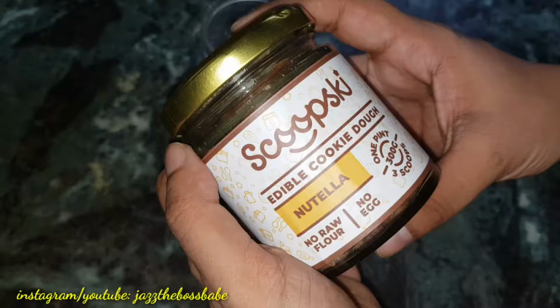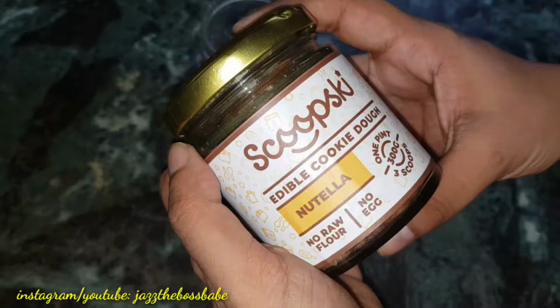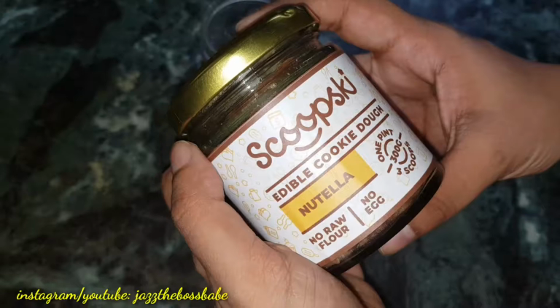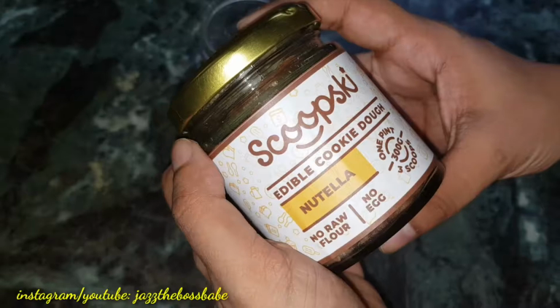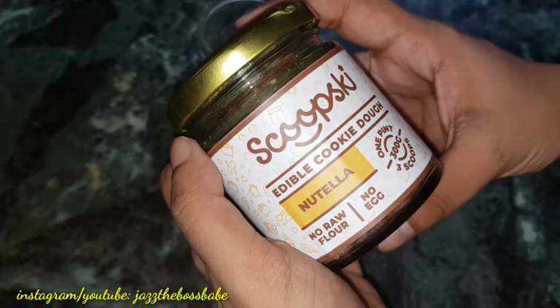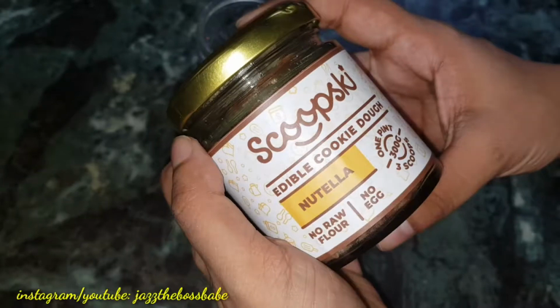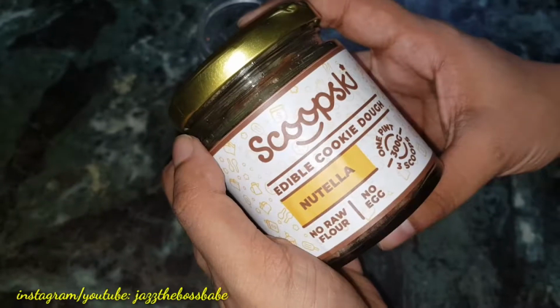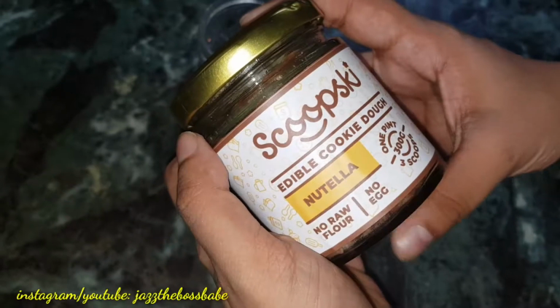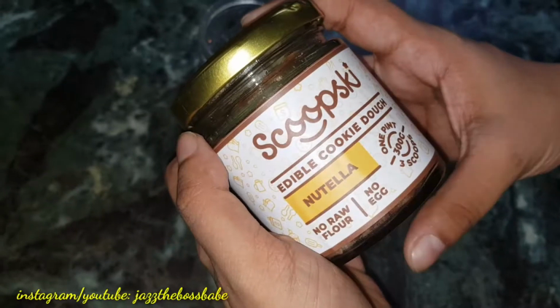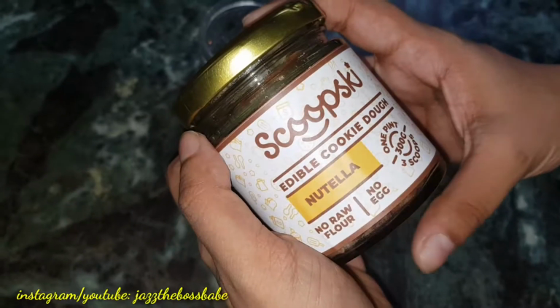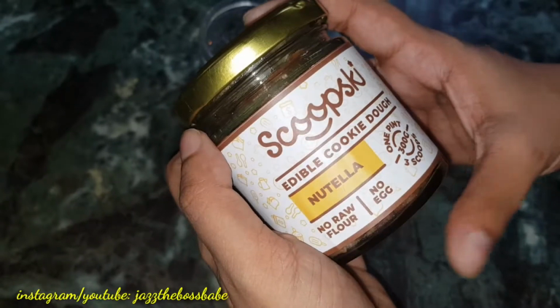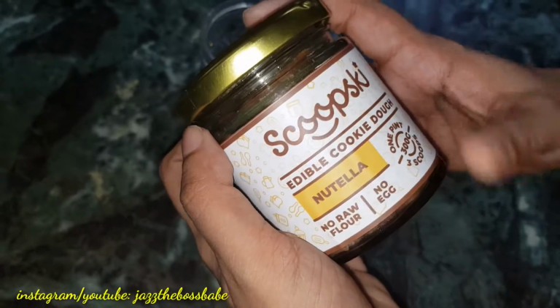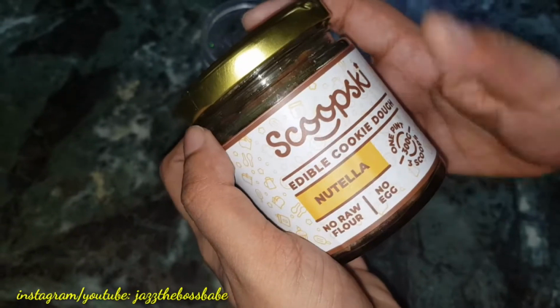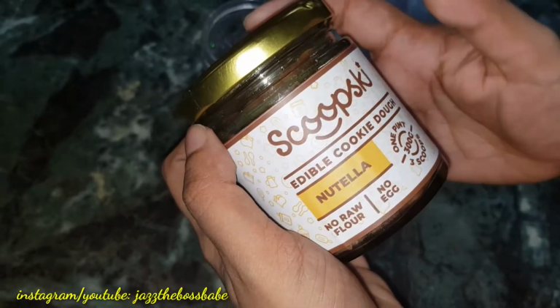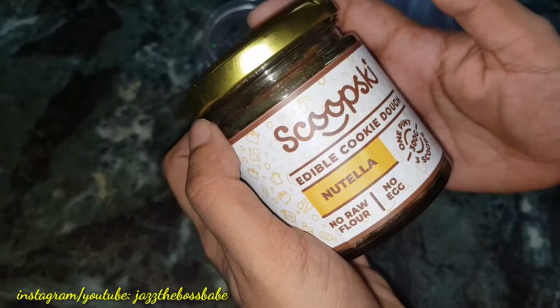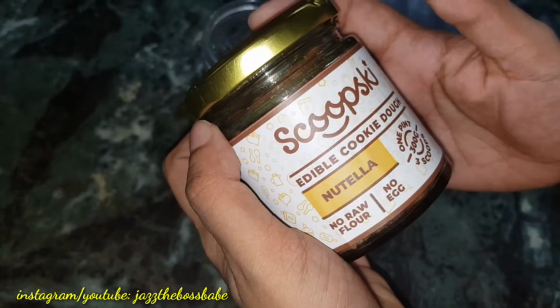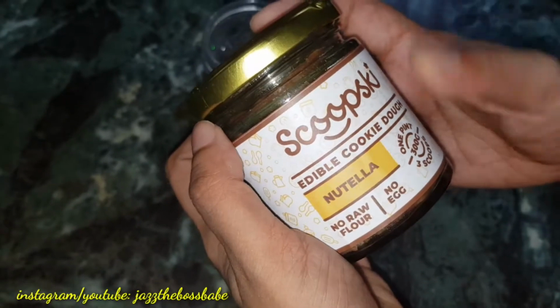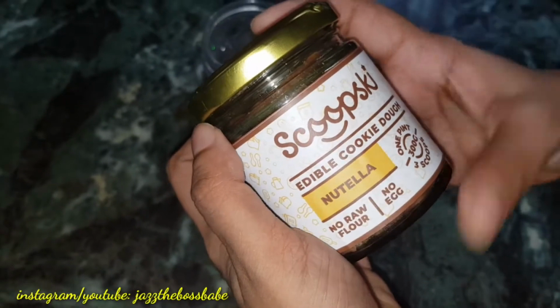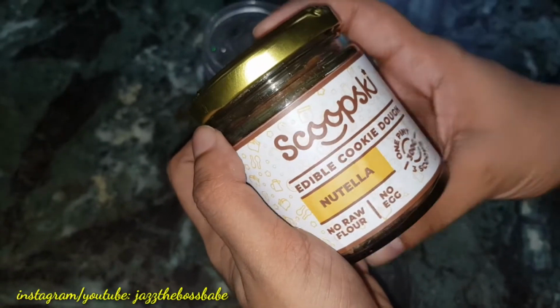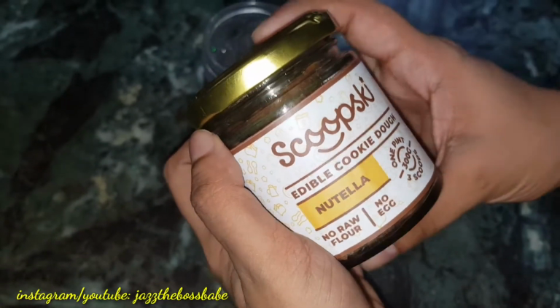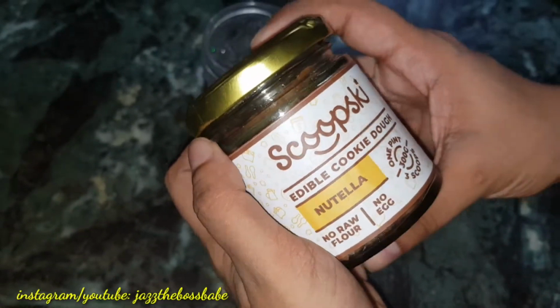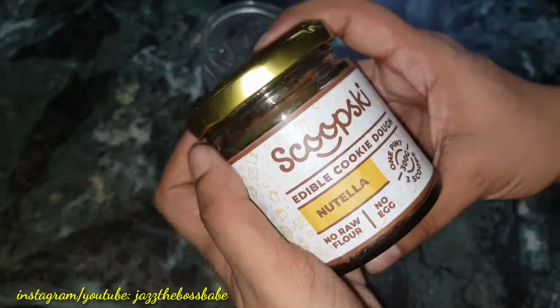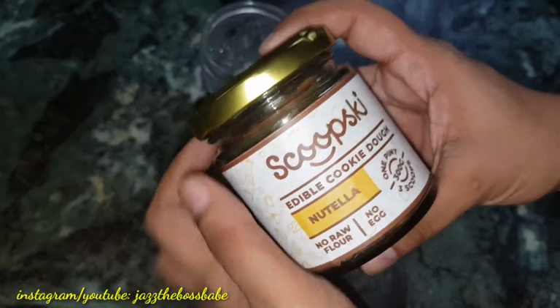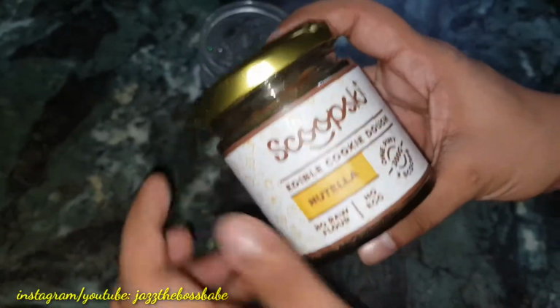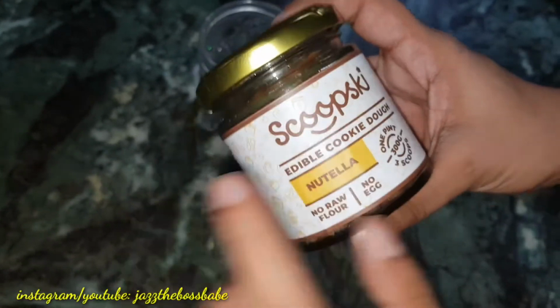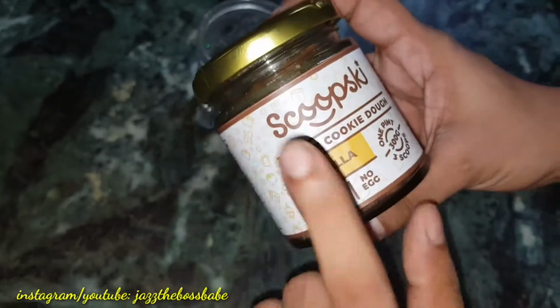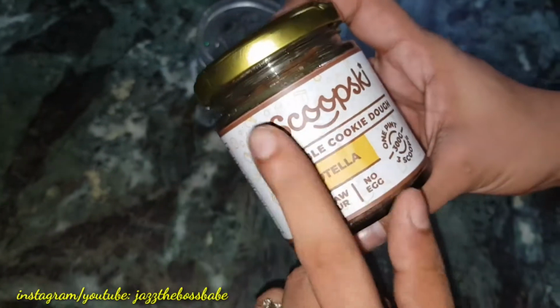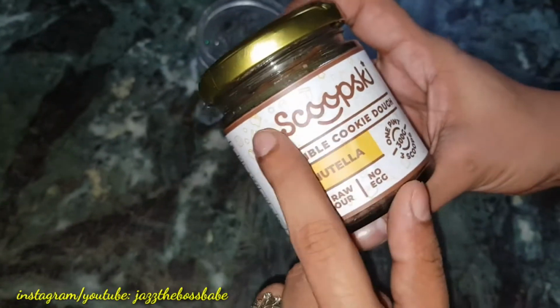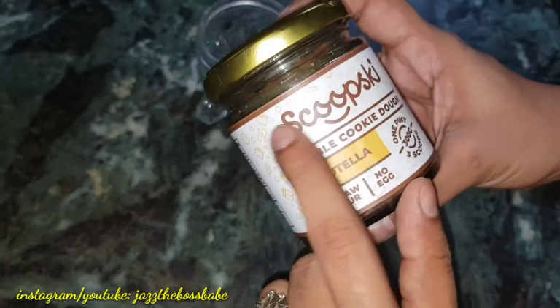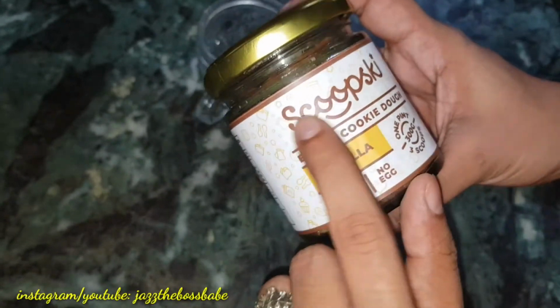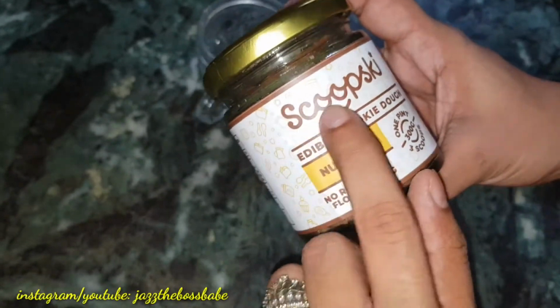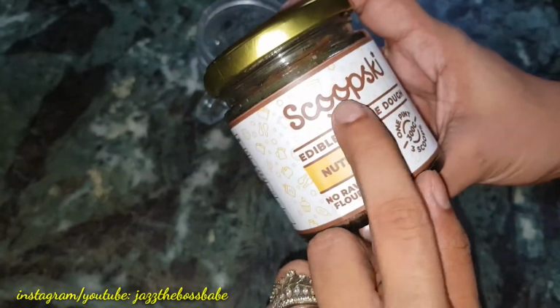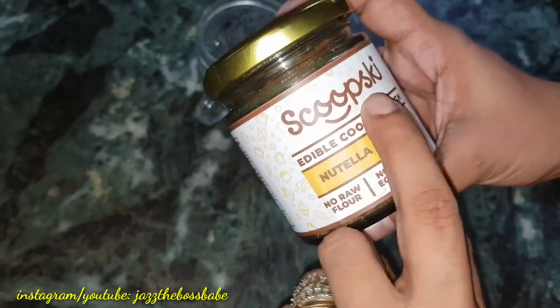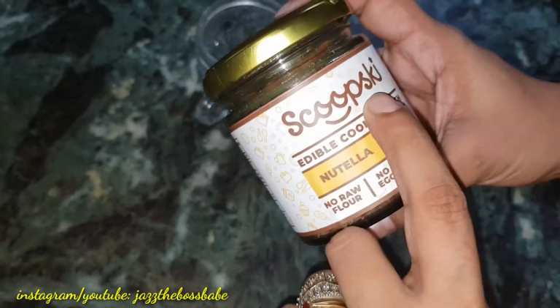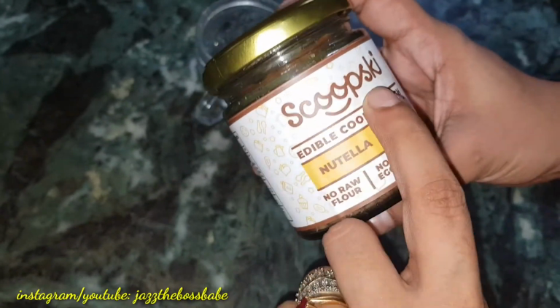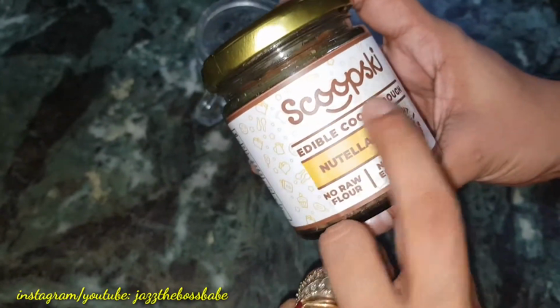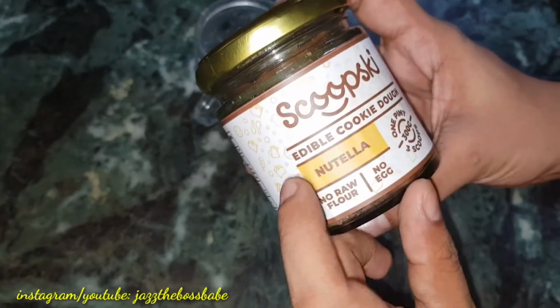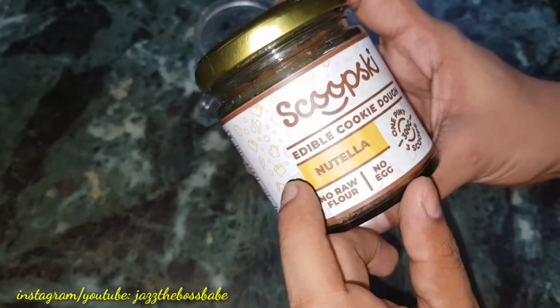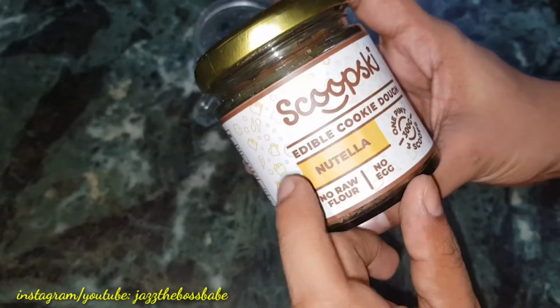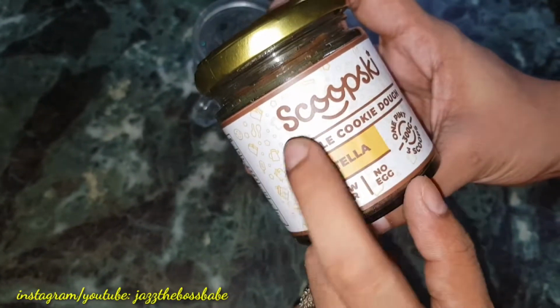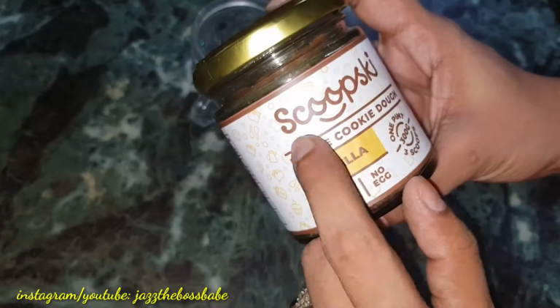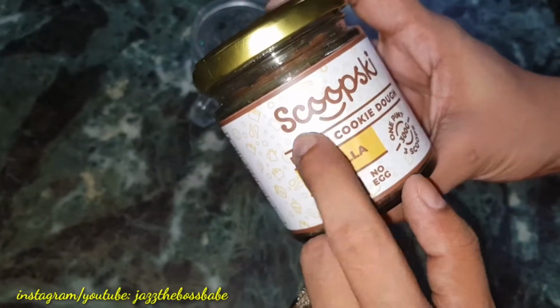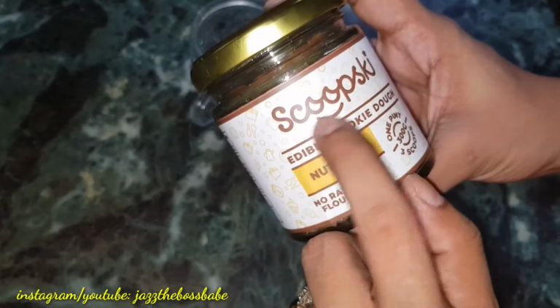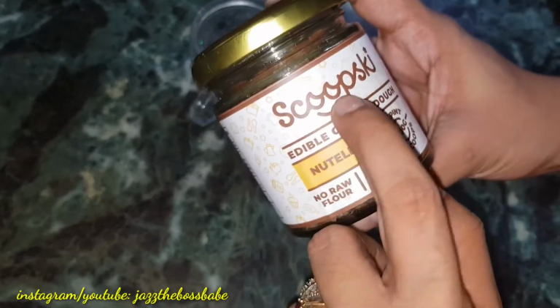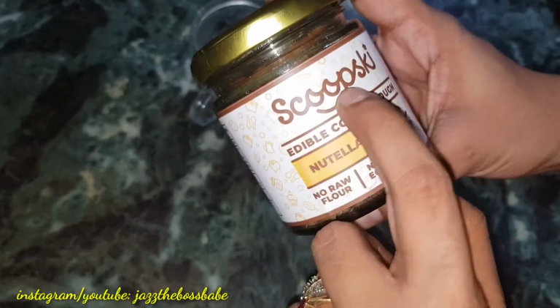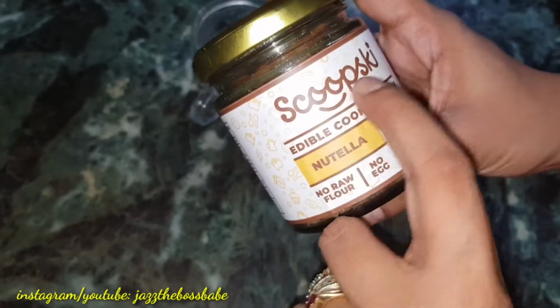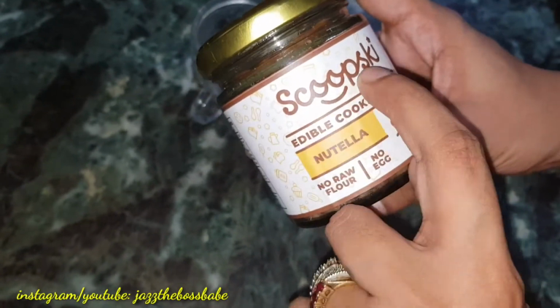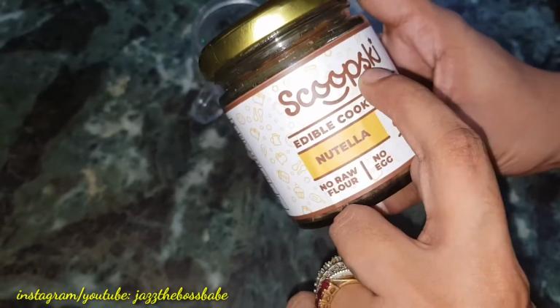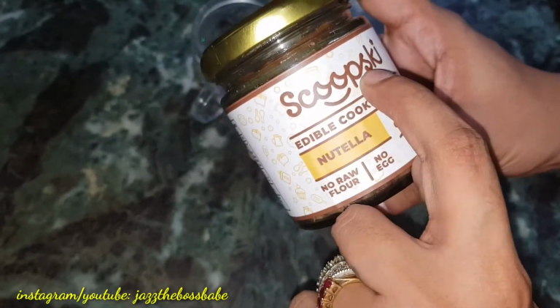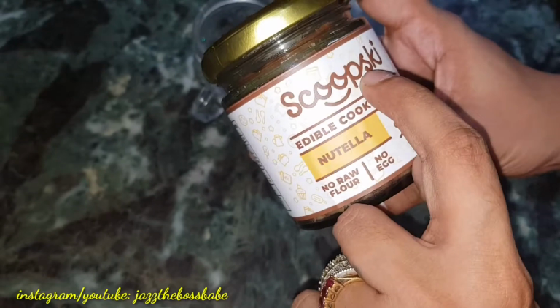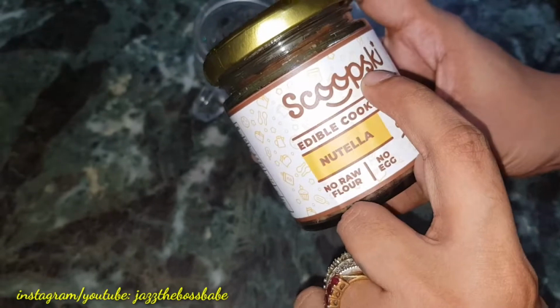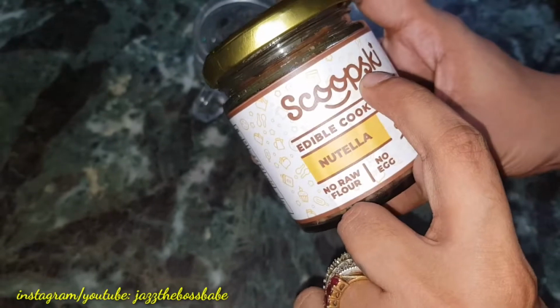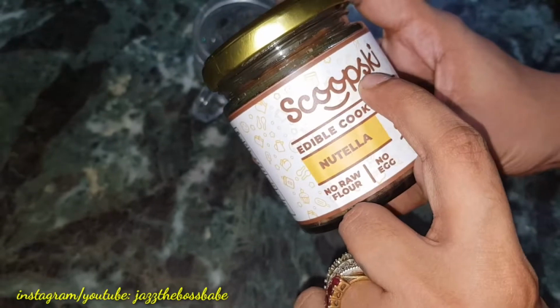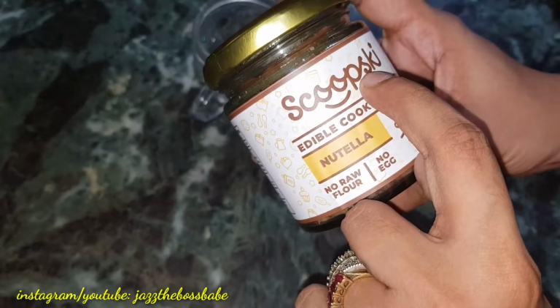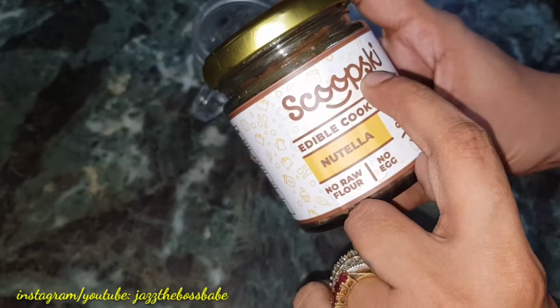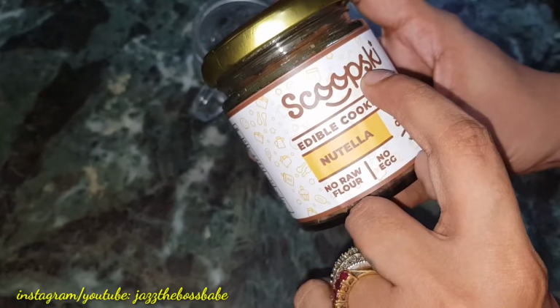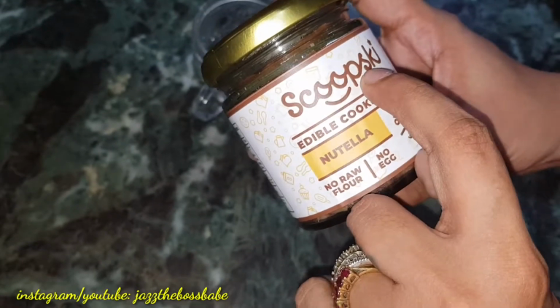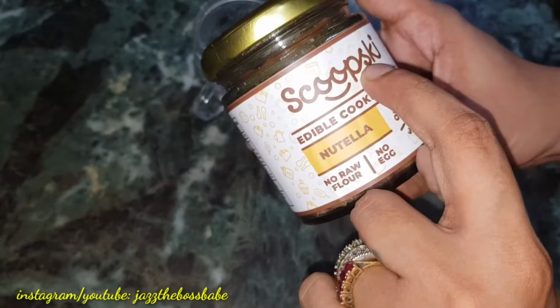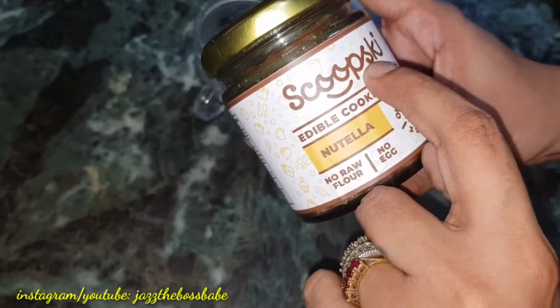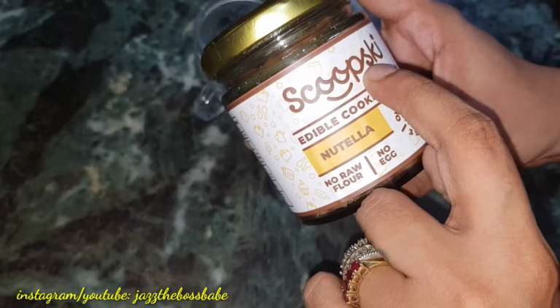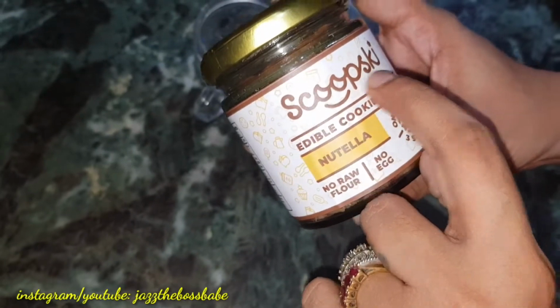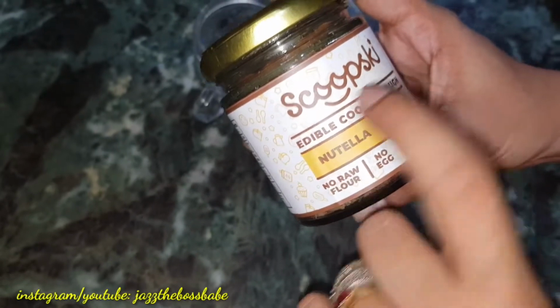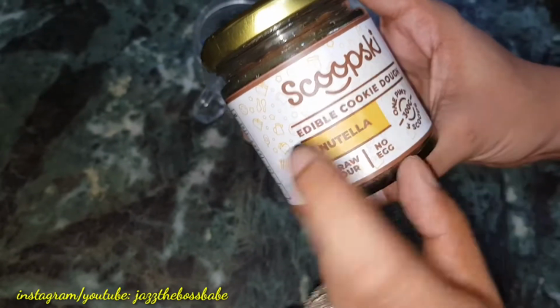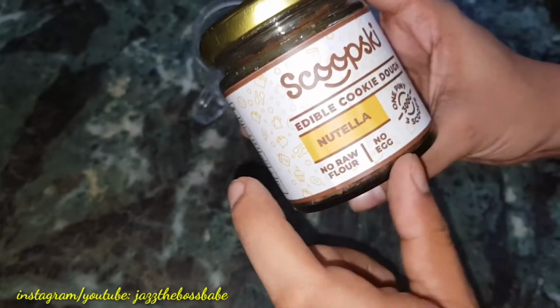Hi guys, it's your girl Jaz and I'm back with another video. This is about the Scoopski — I hope I pronounced it correct.